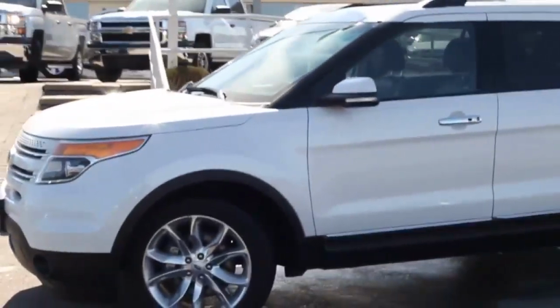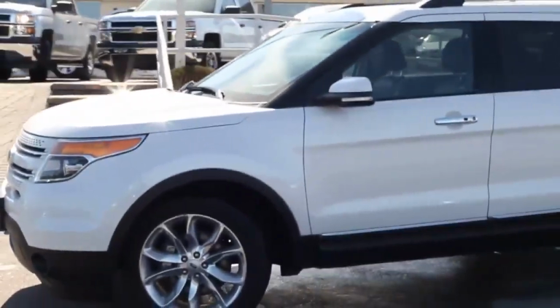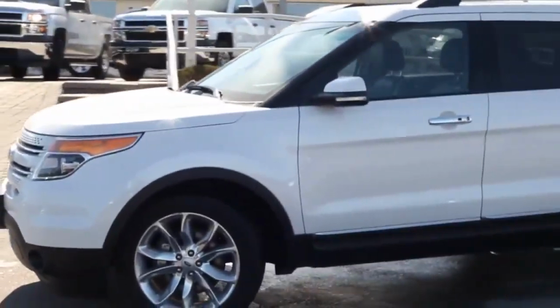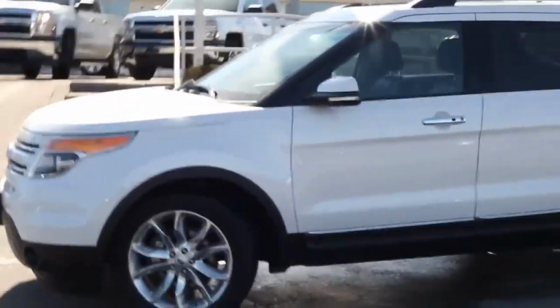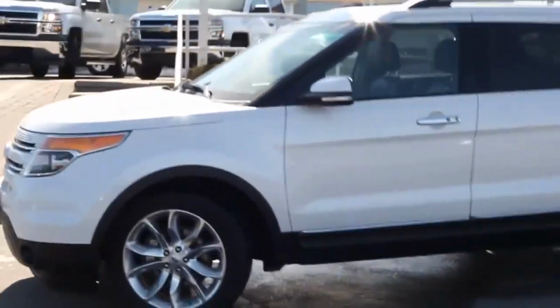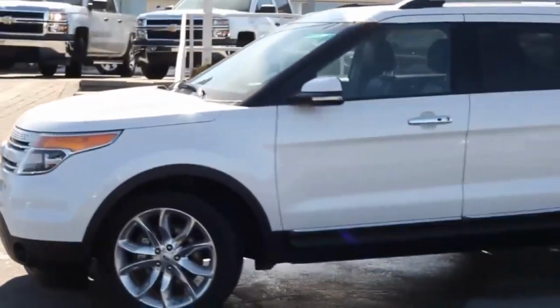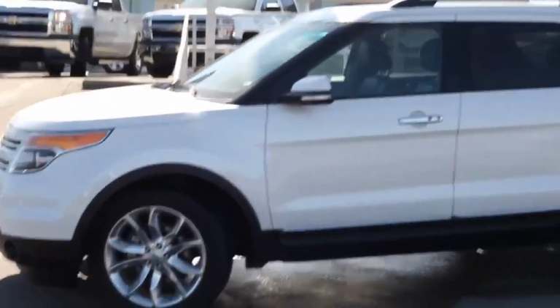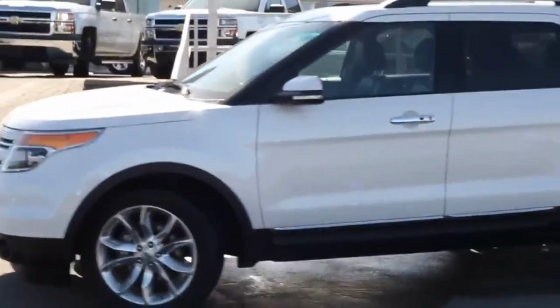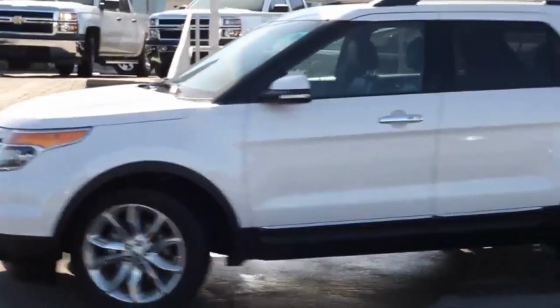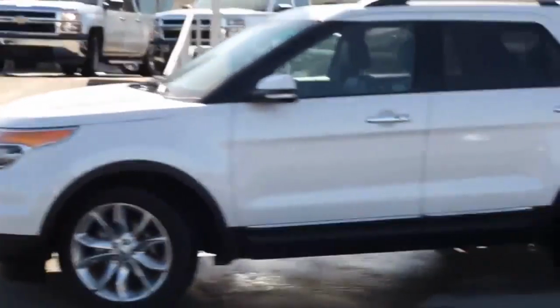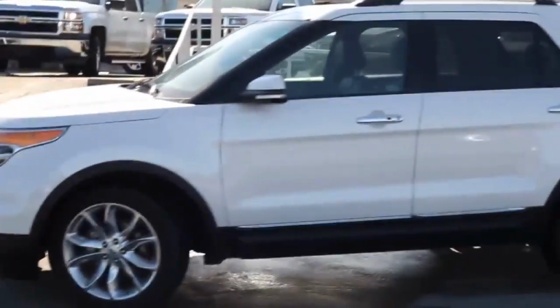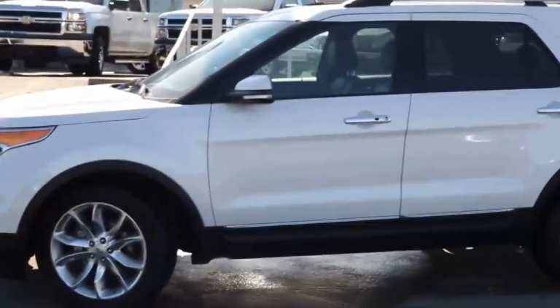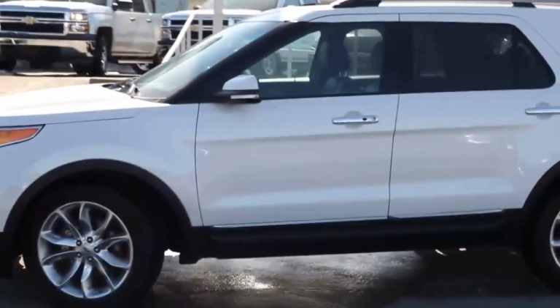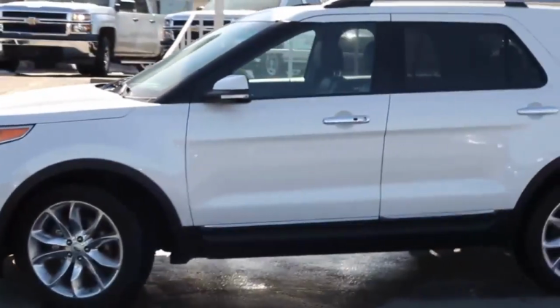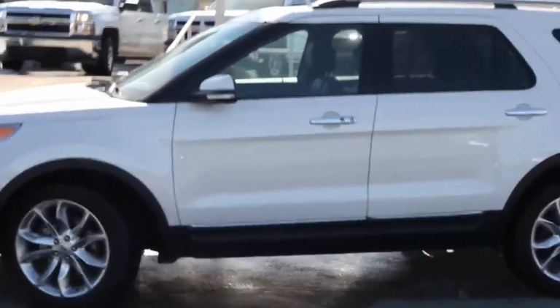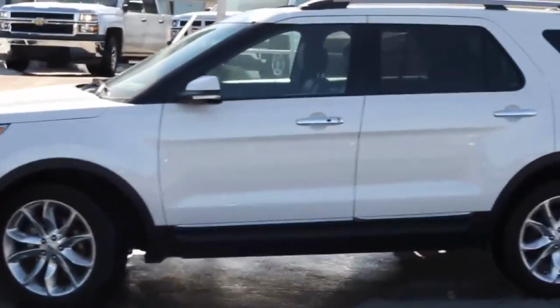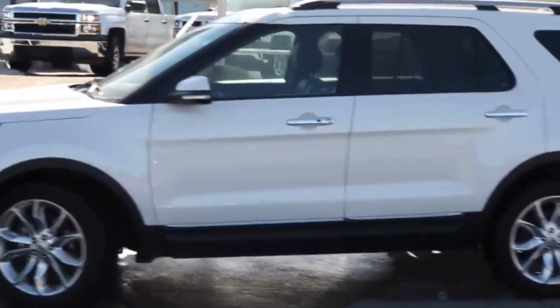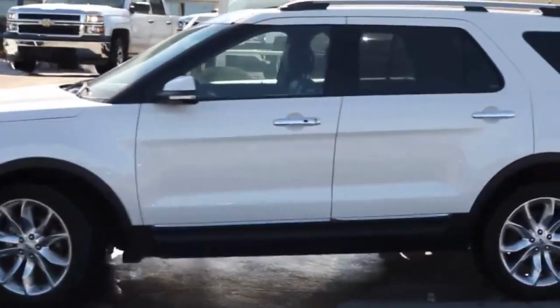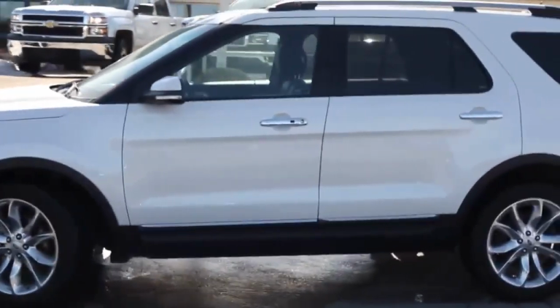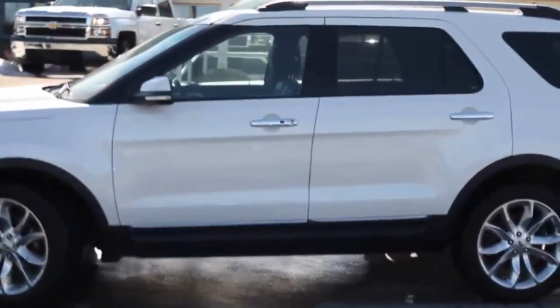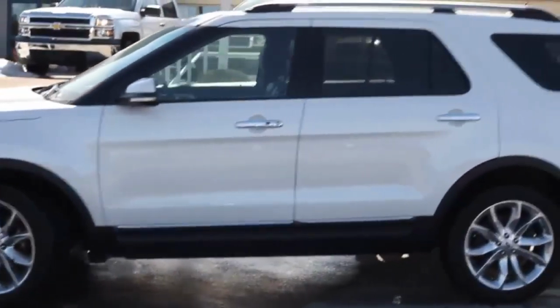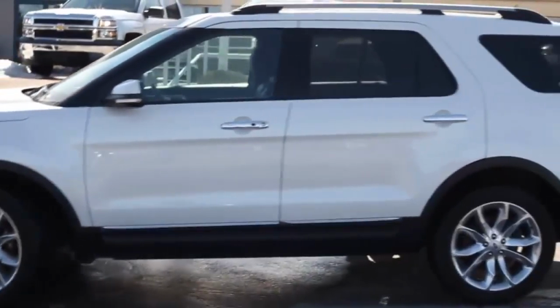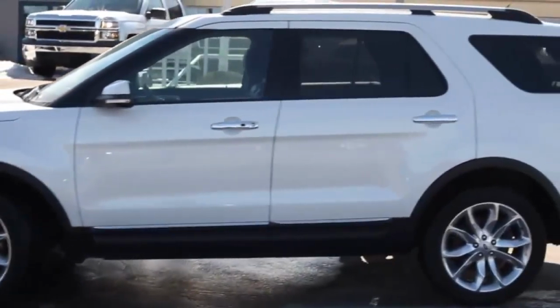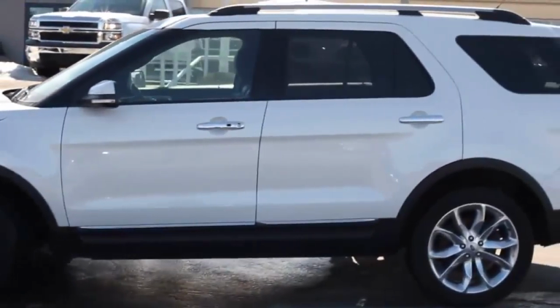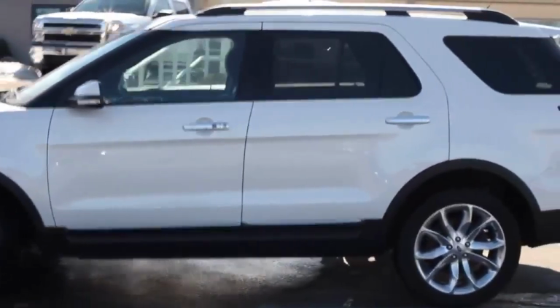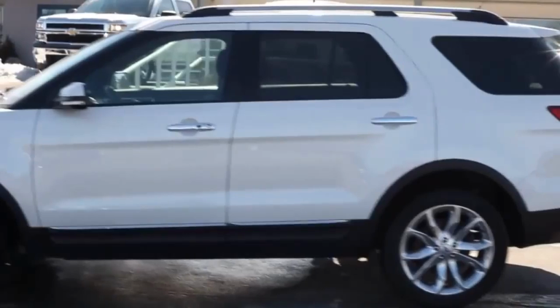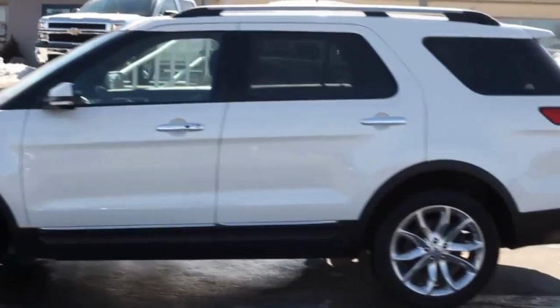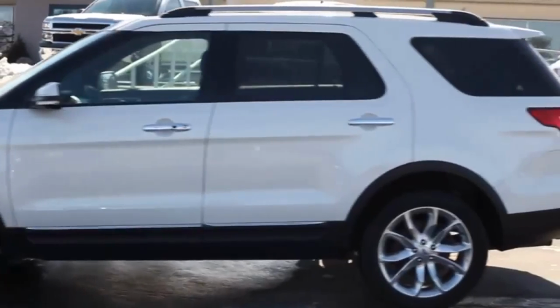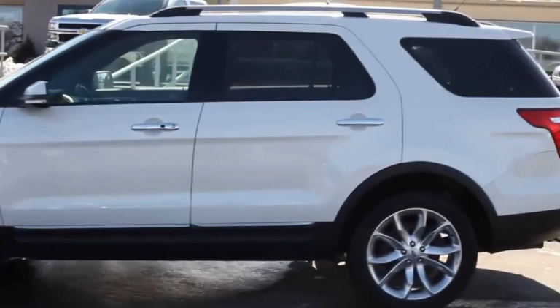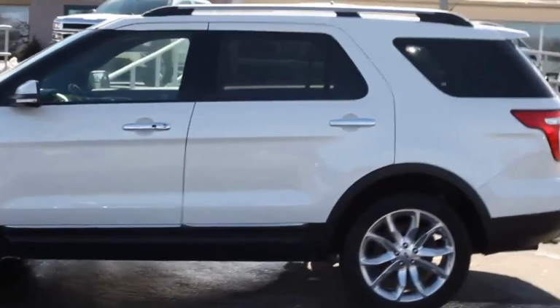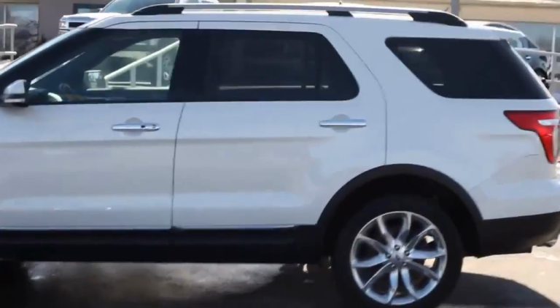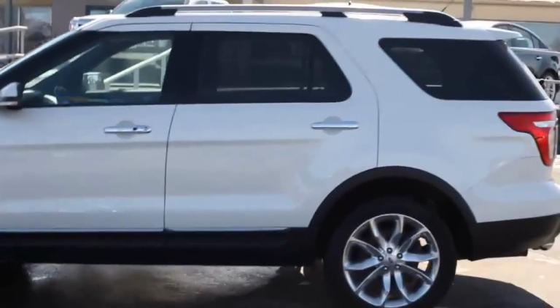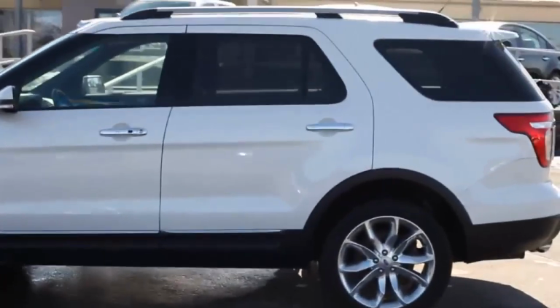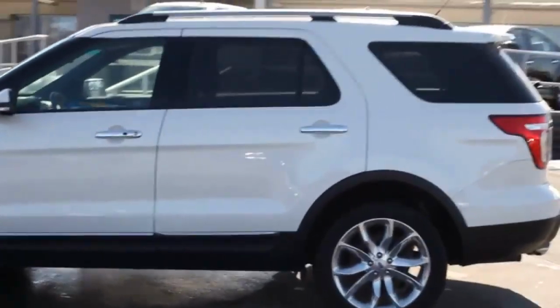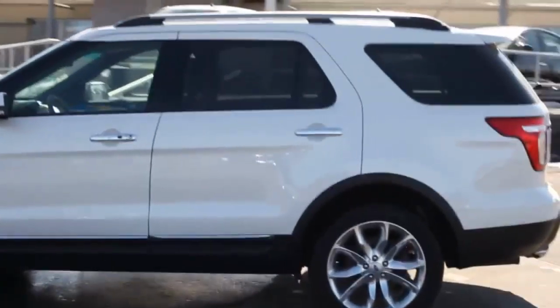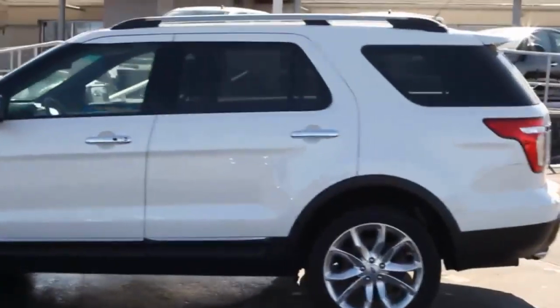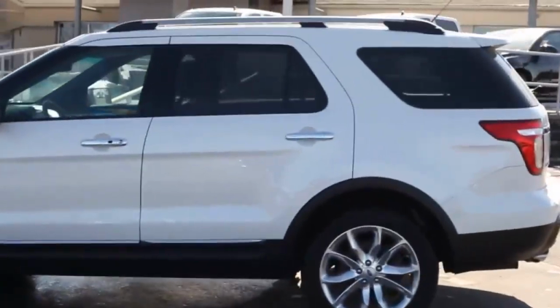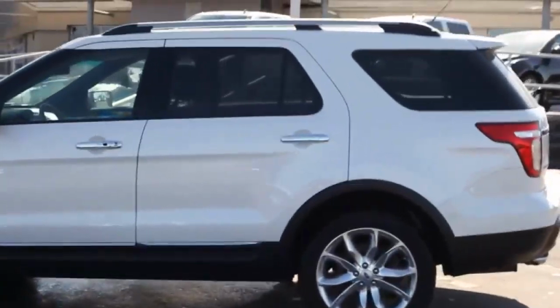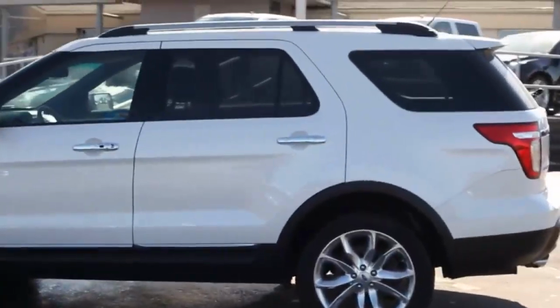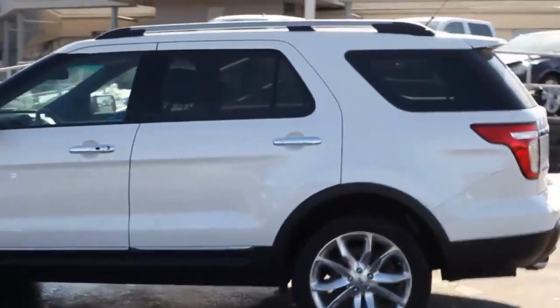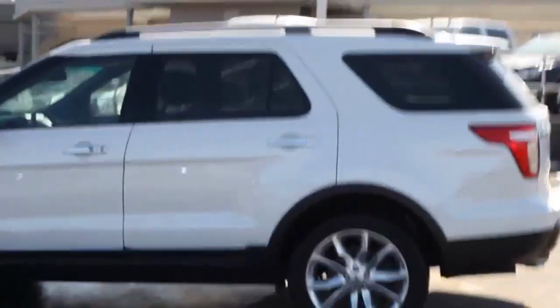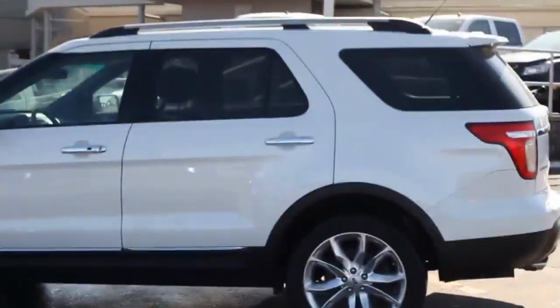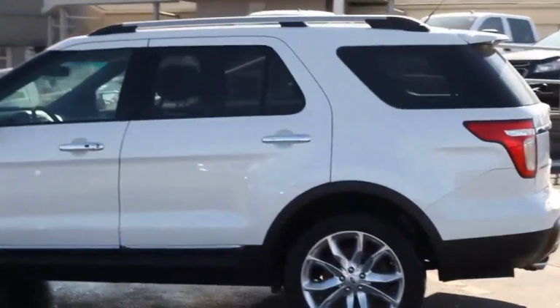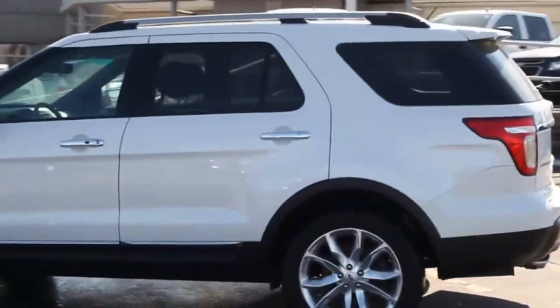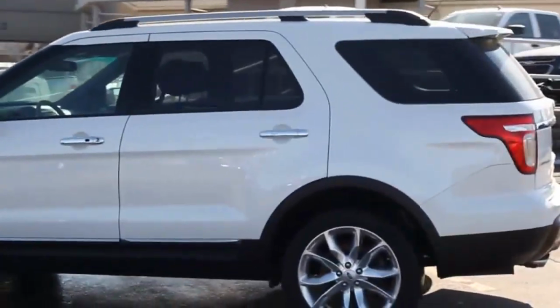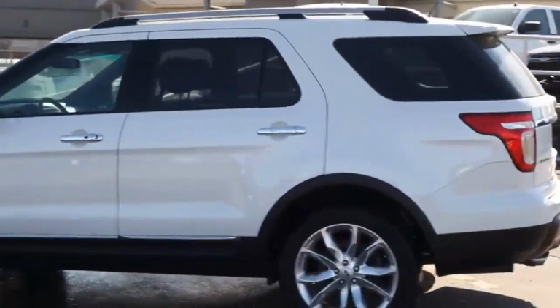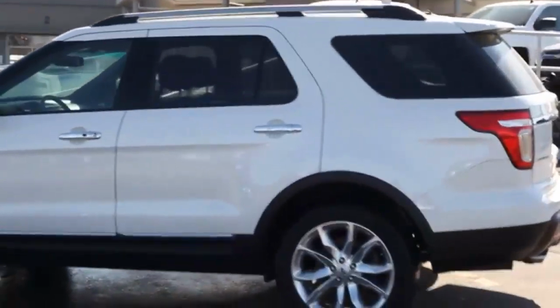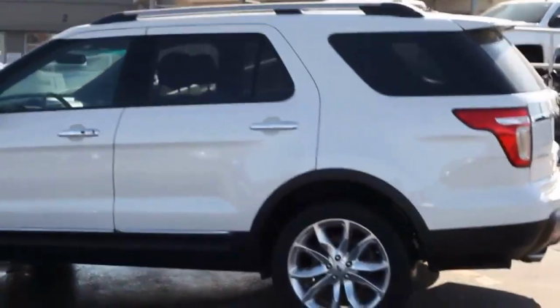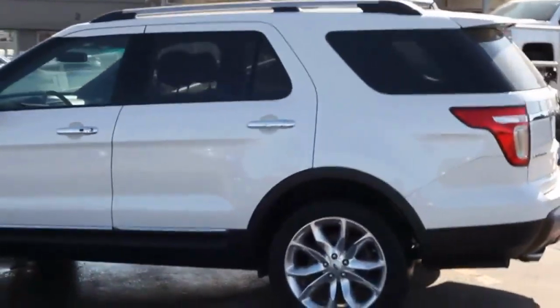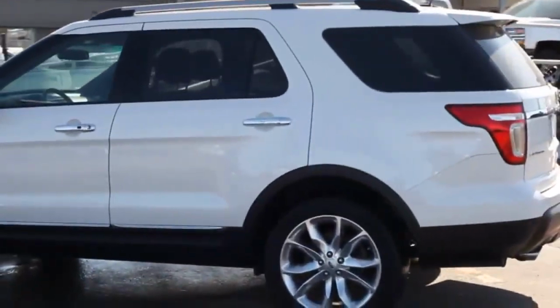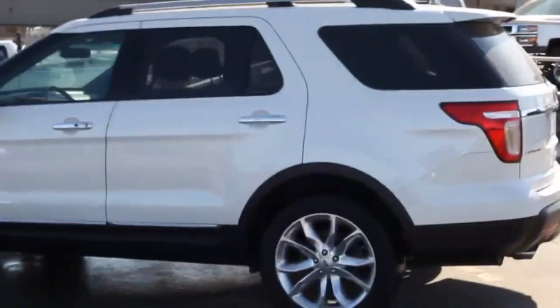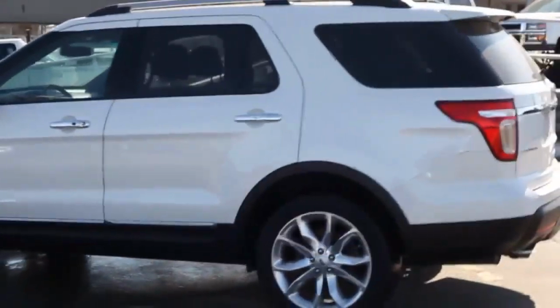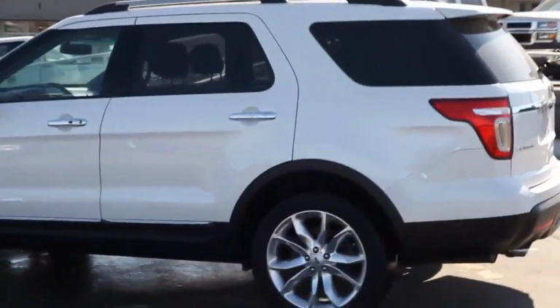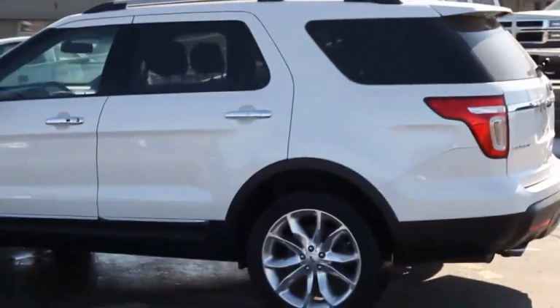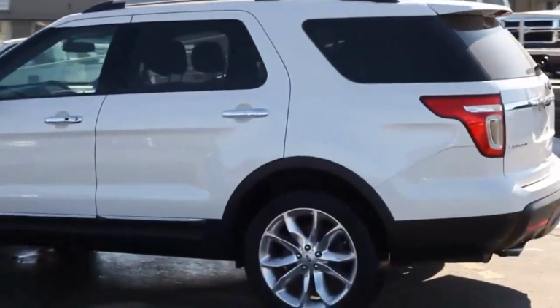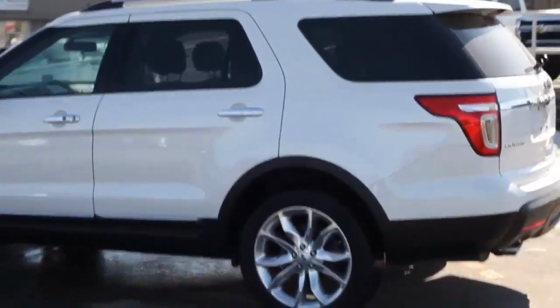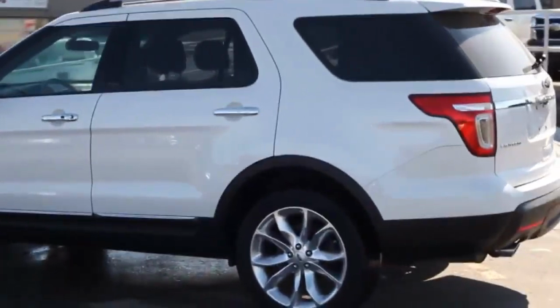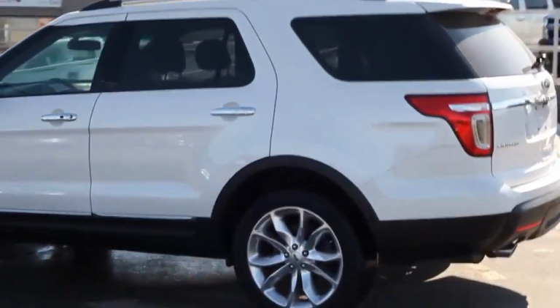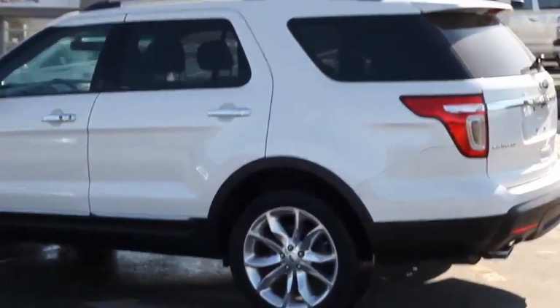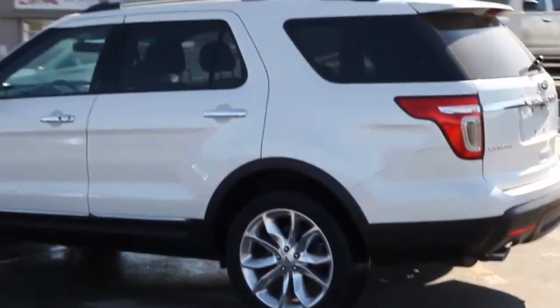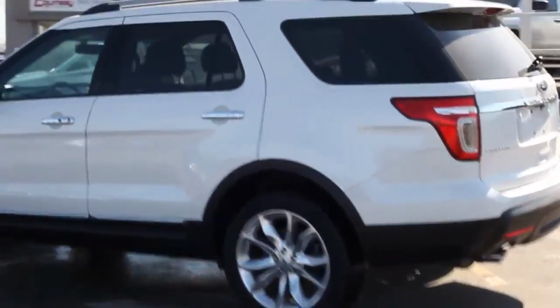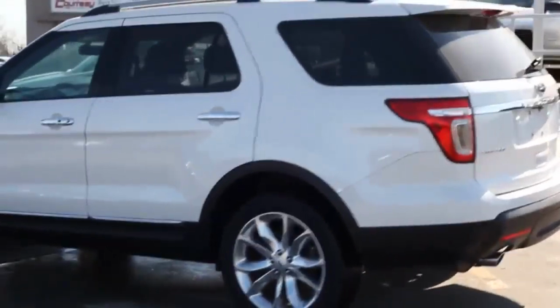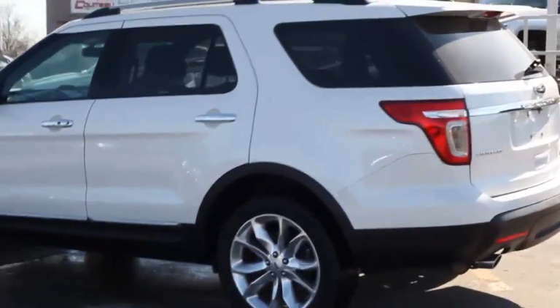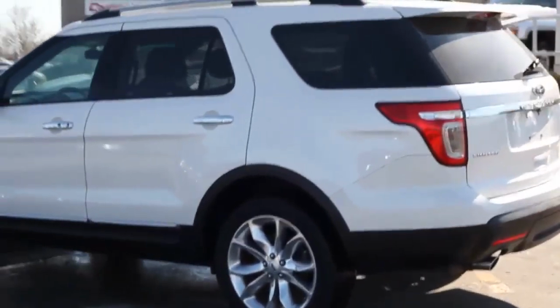For over 25 years now, the Ford Explorer has been providing families with a fun, reliable, and most importantly, comfortable ride.